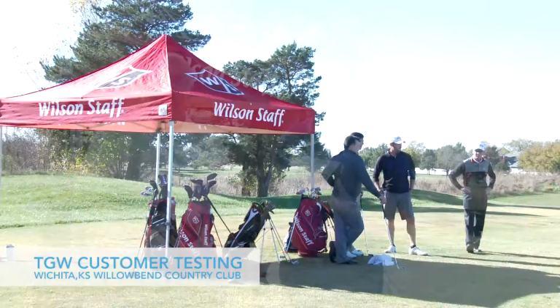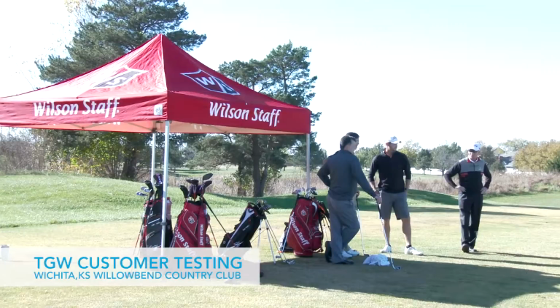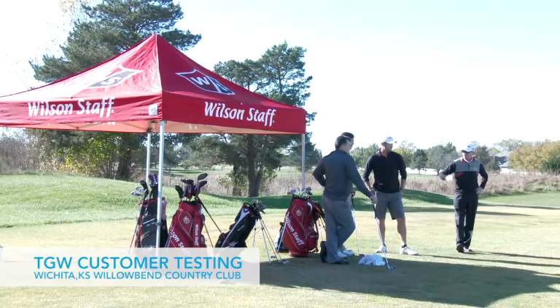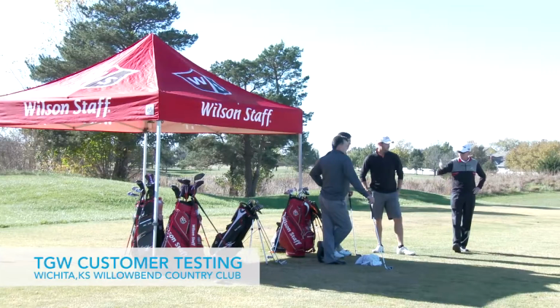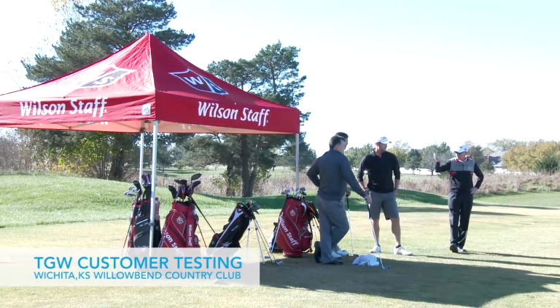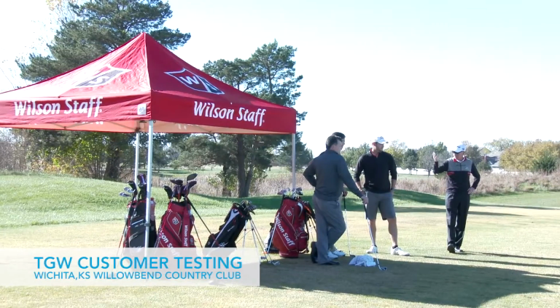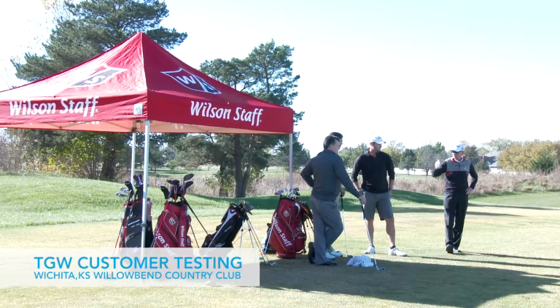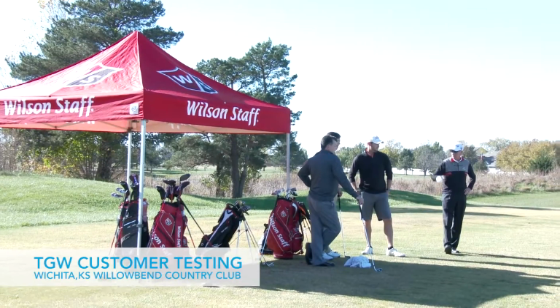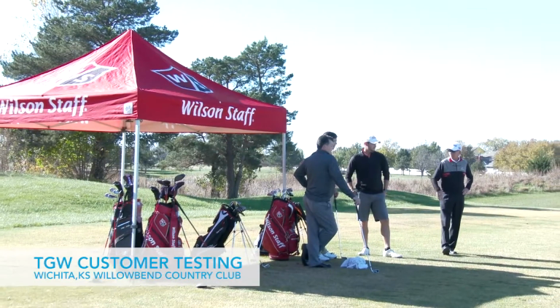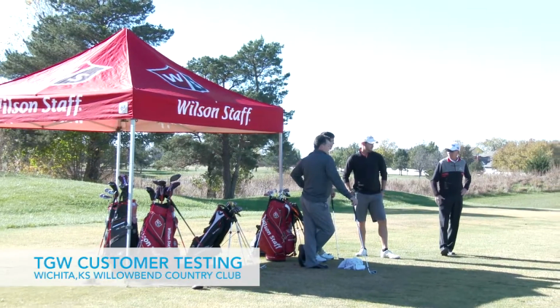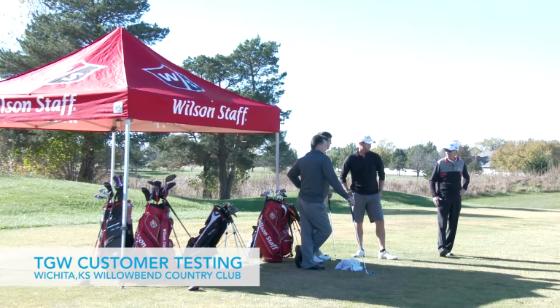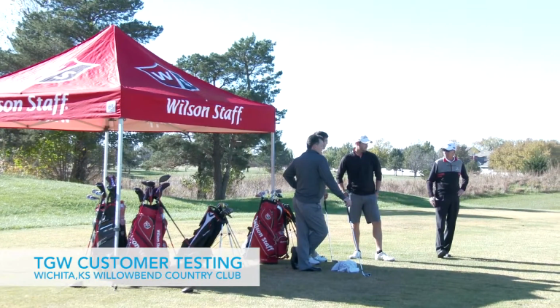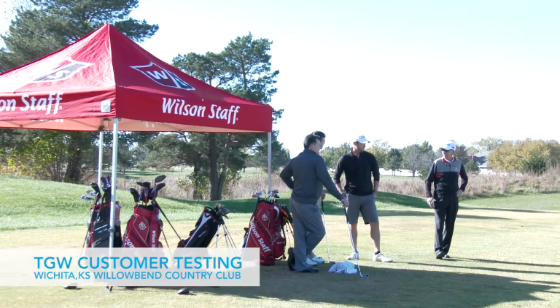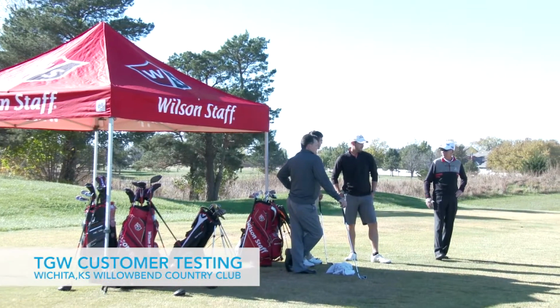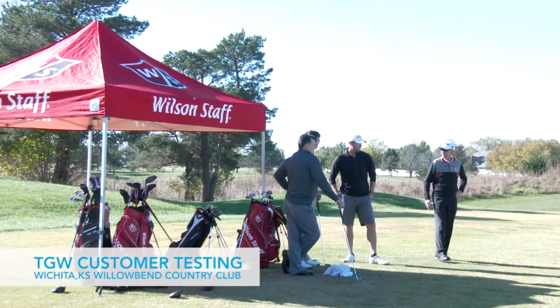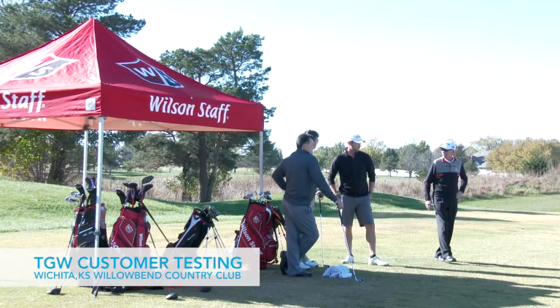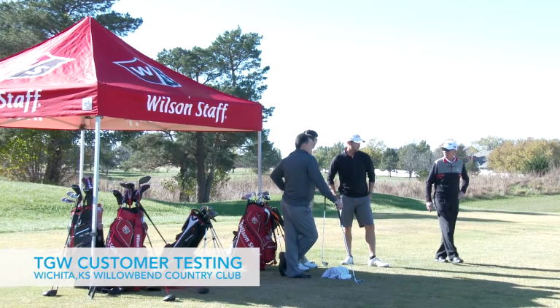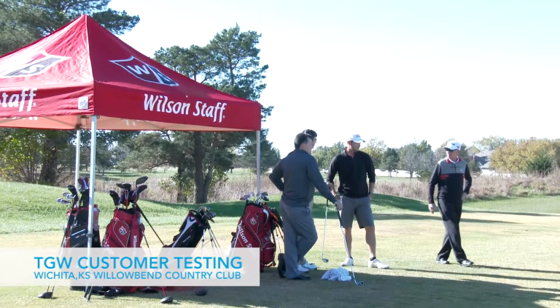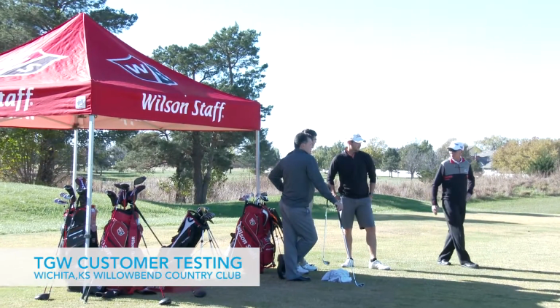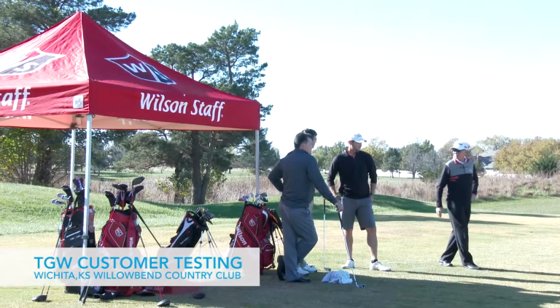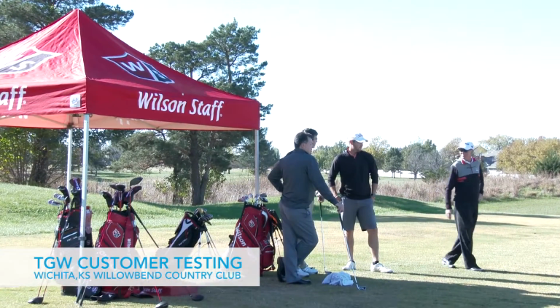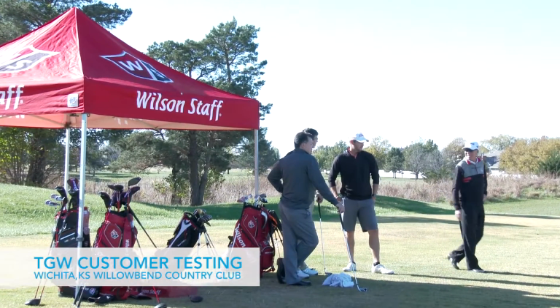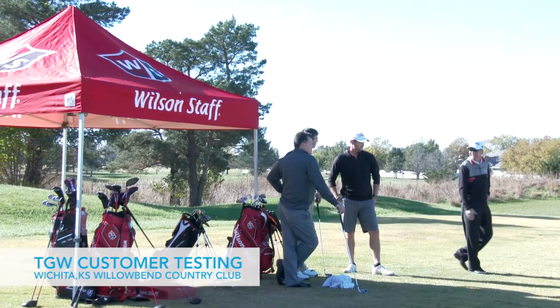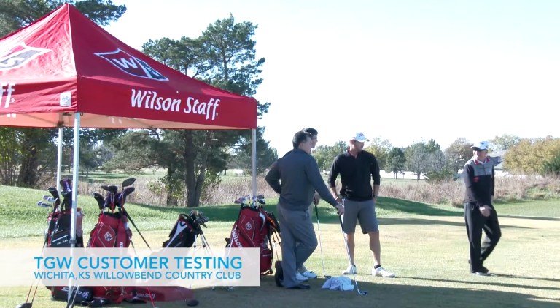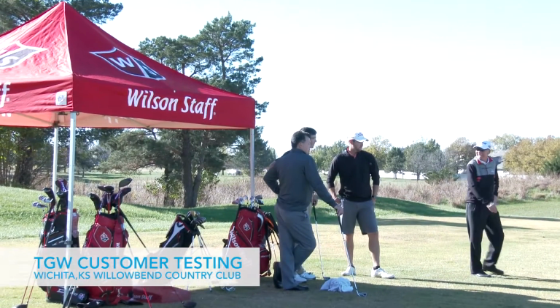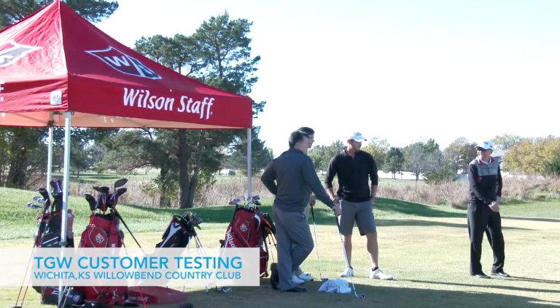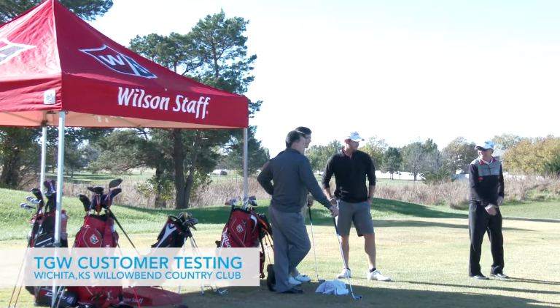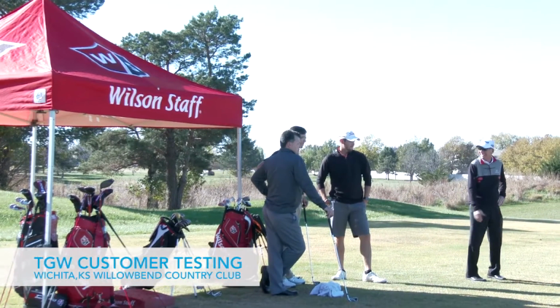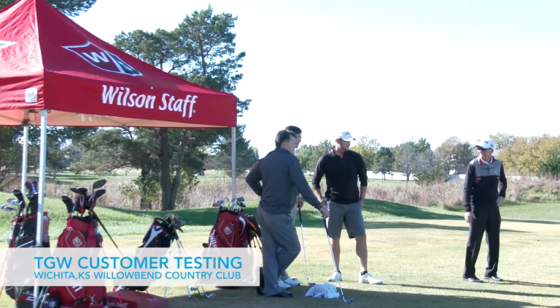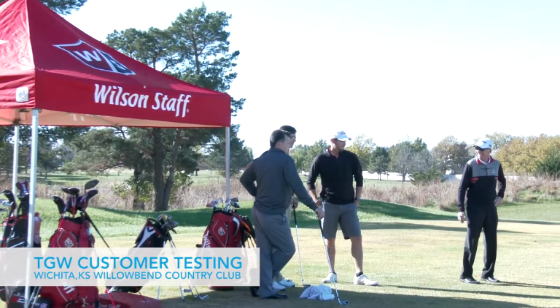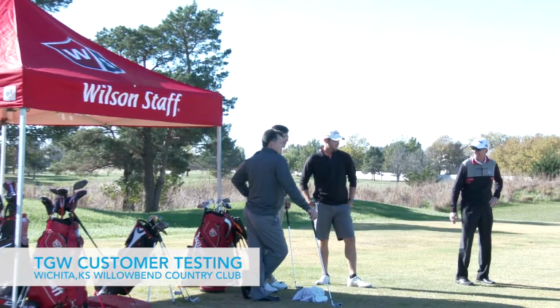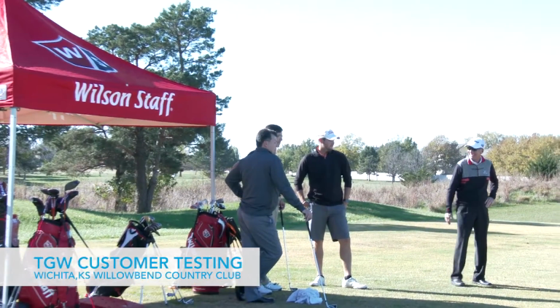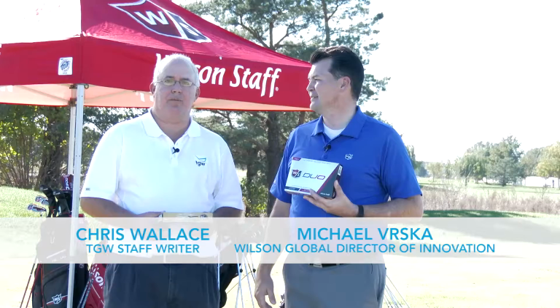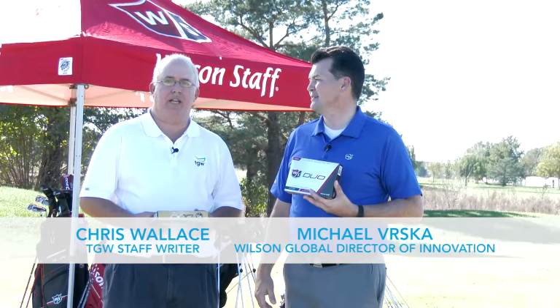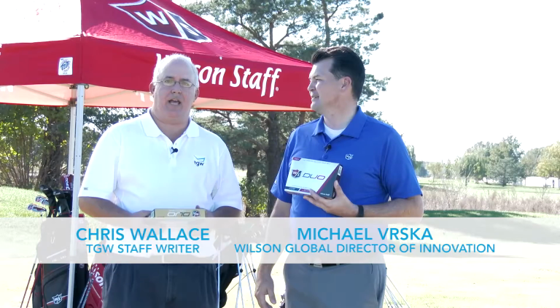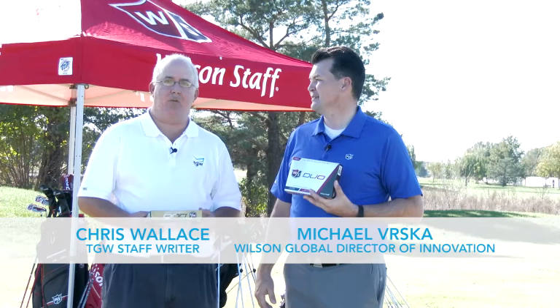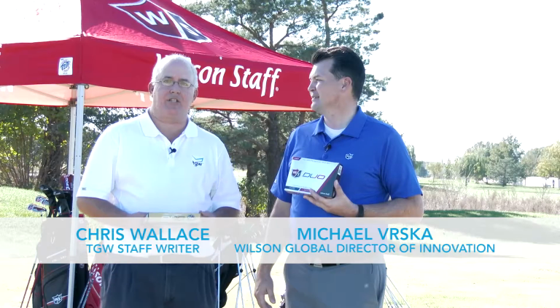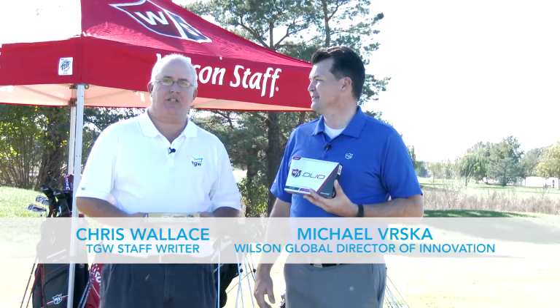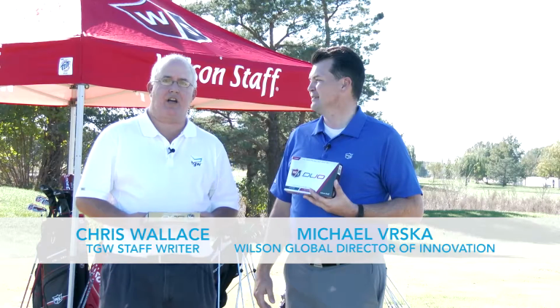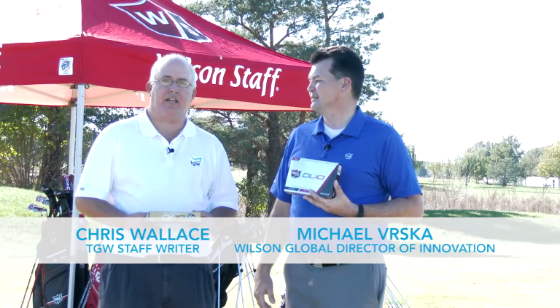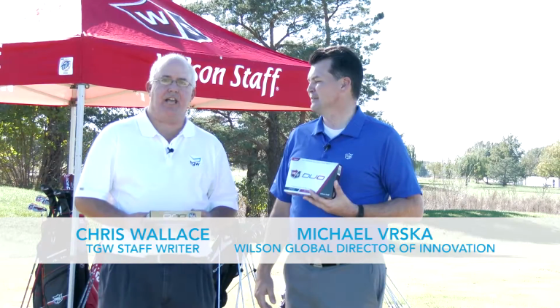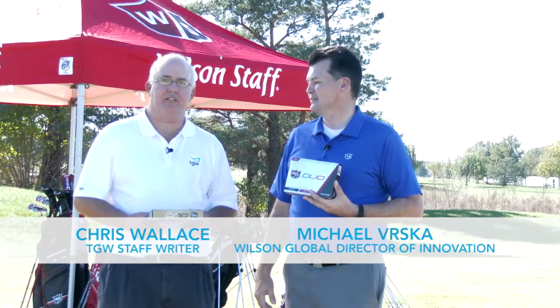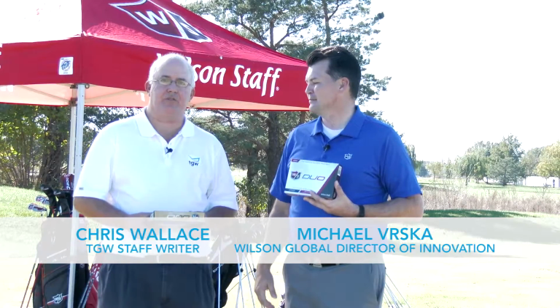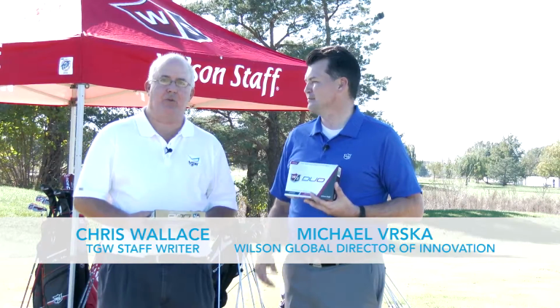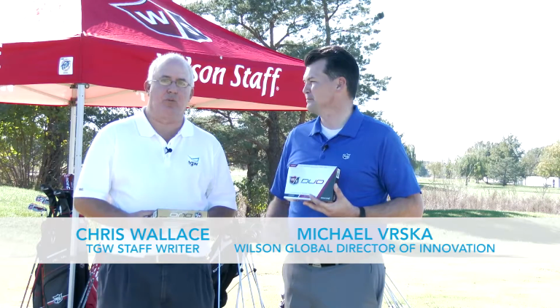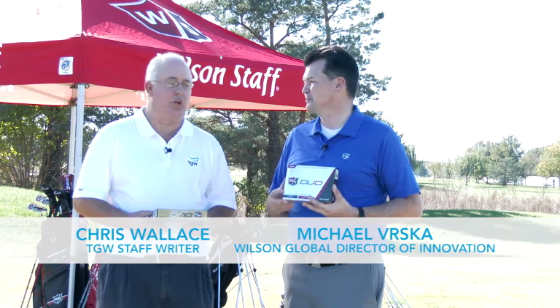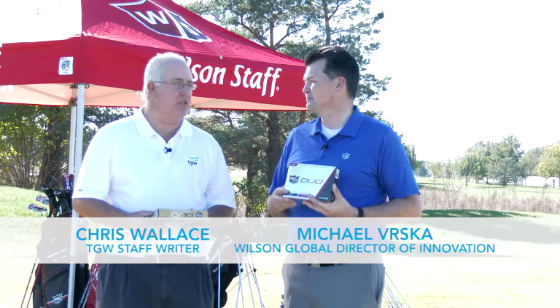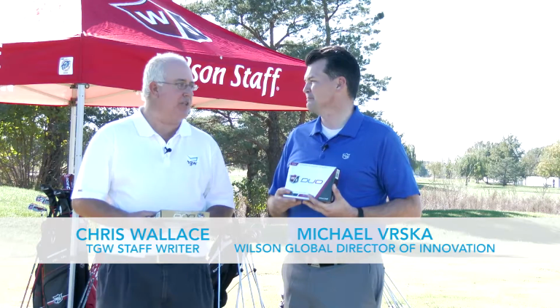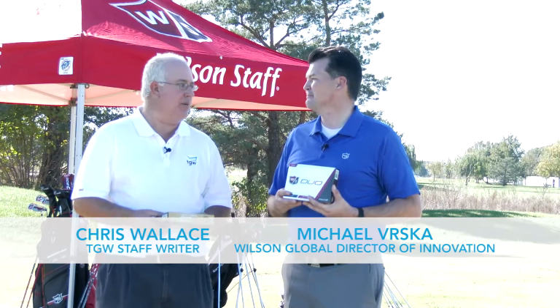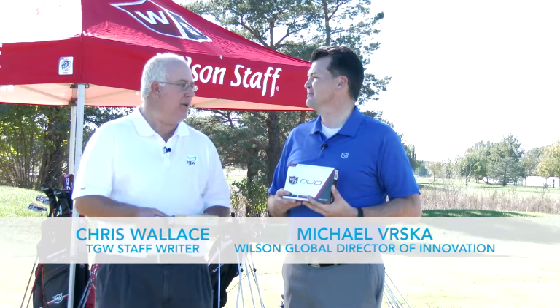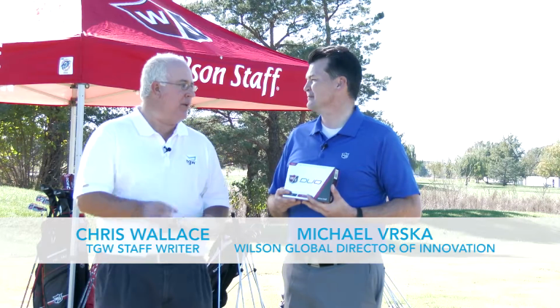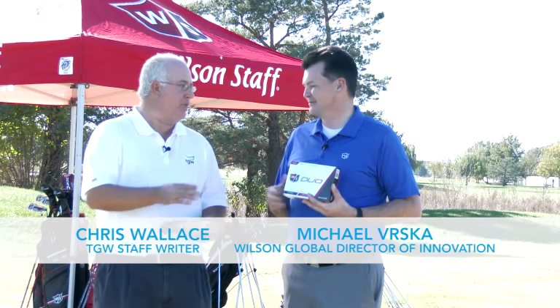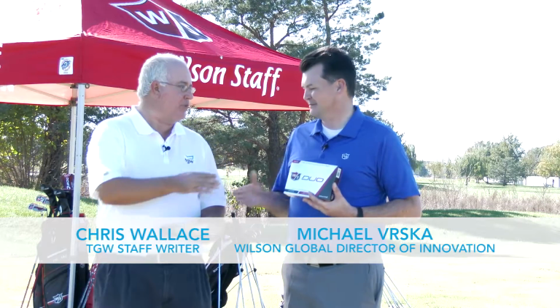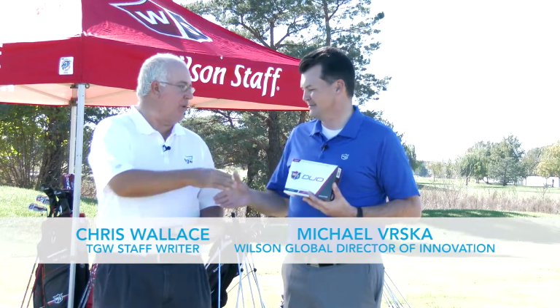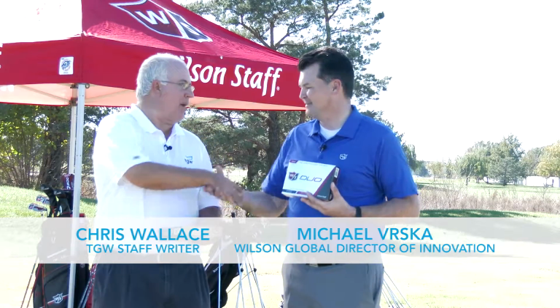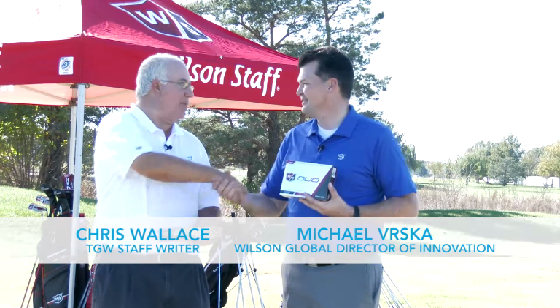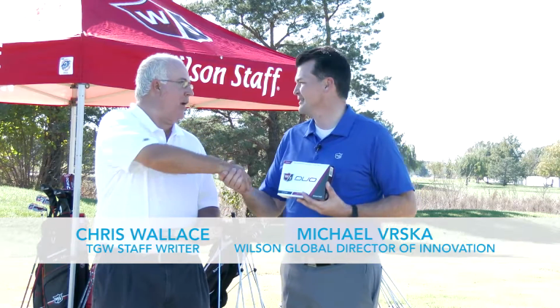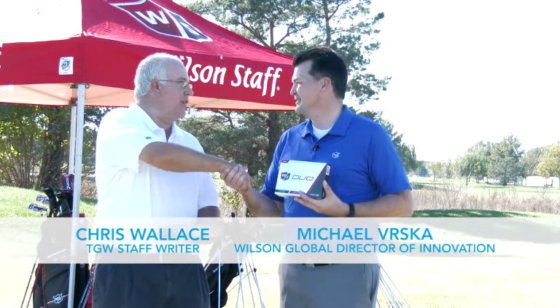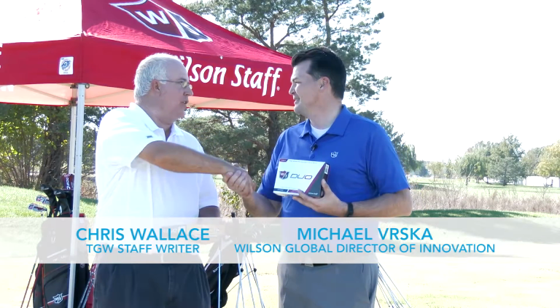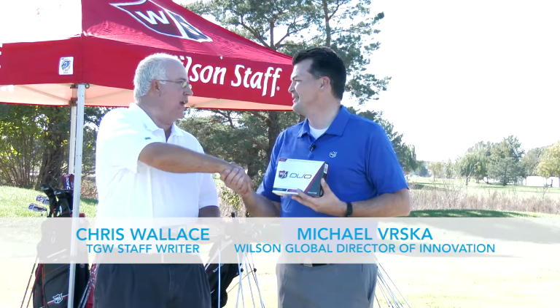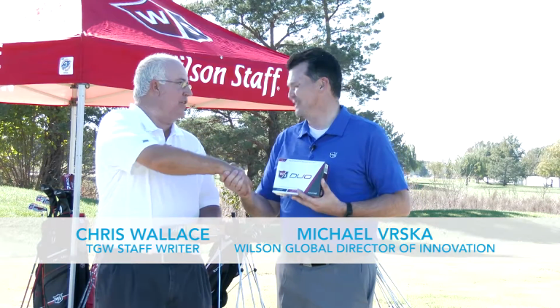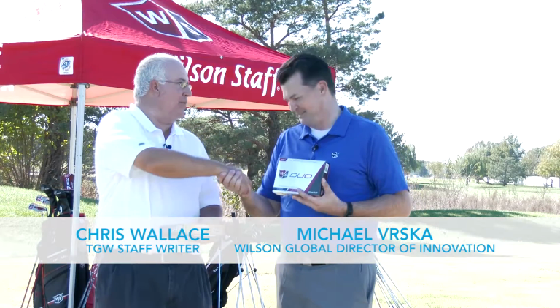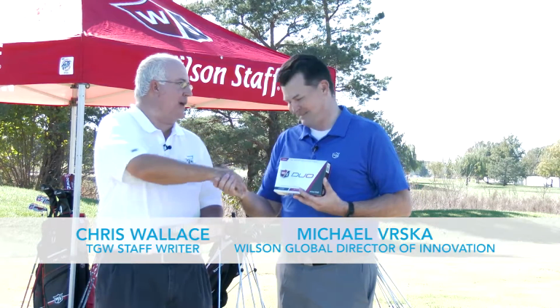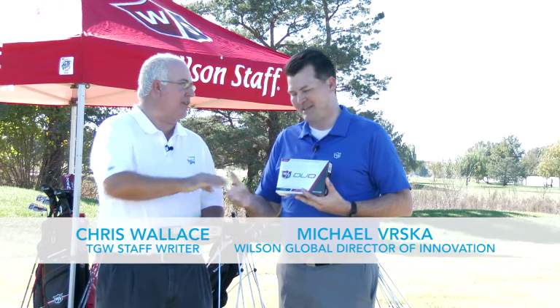Hi, Chris Wallace from TGW. We're here at Willow Bend Golf Club today in Wichita, Kansas with Wilson. Joined by Michael. How are you doing, Michael?